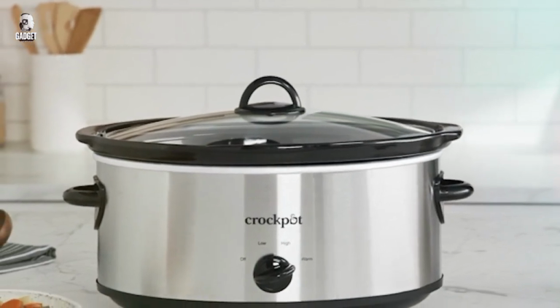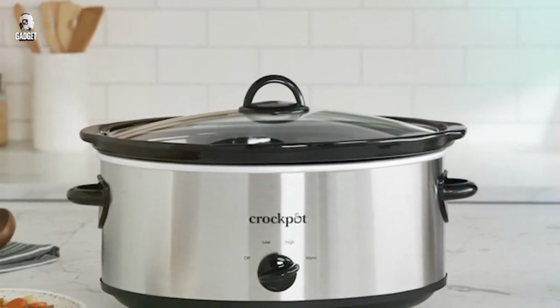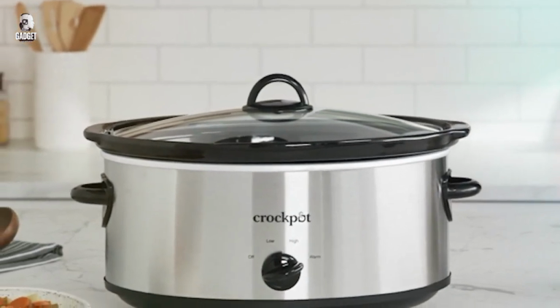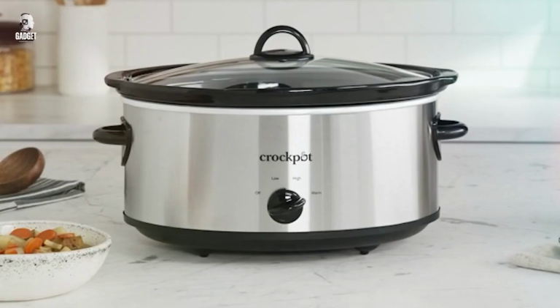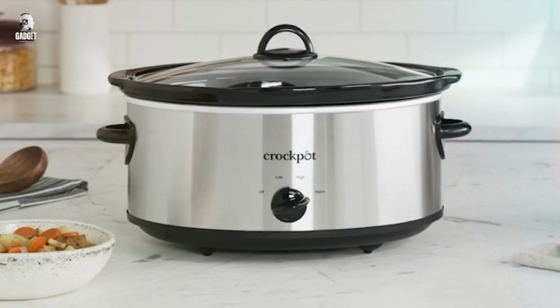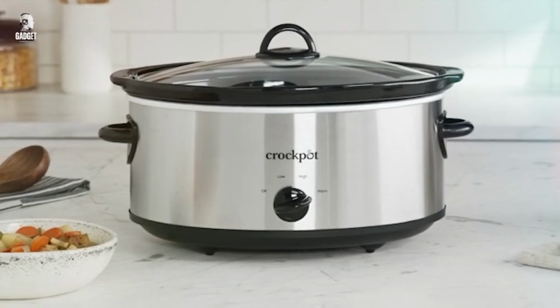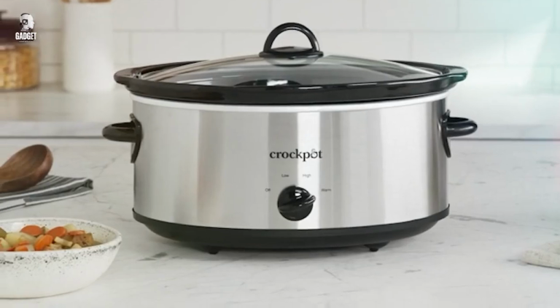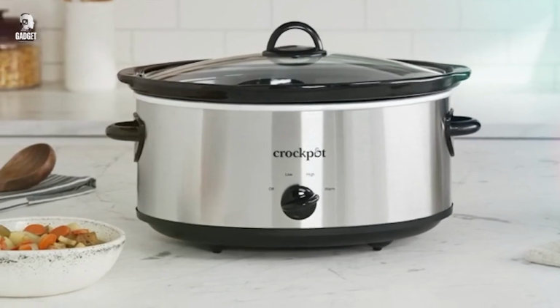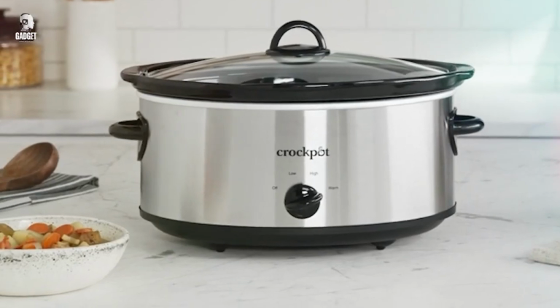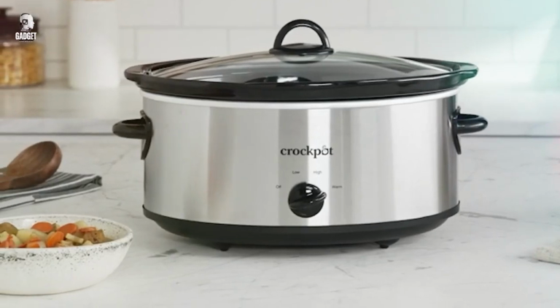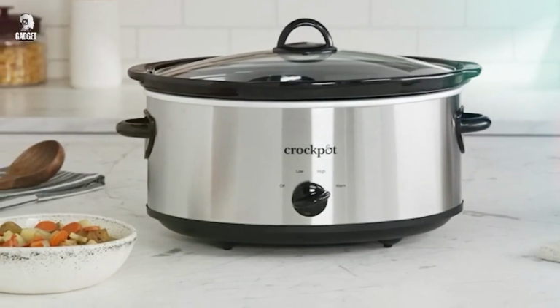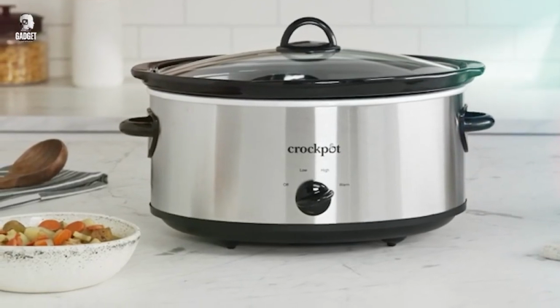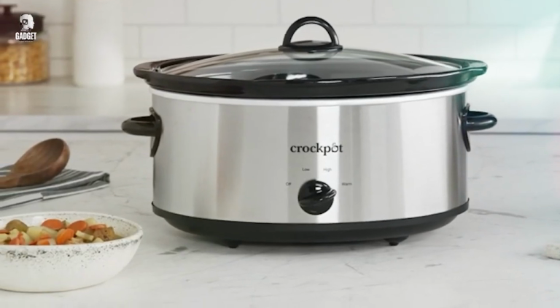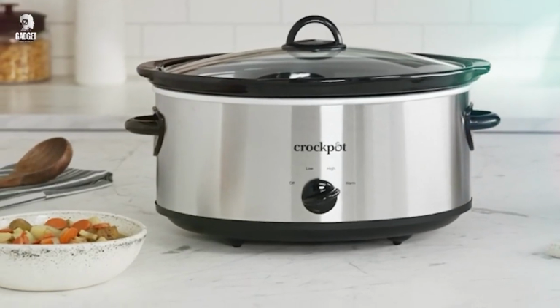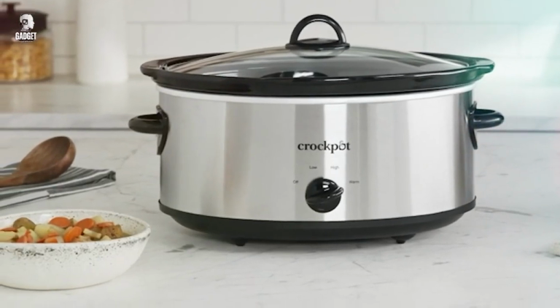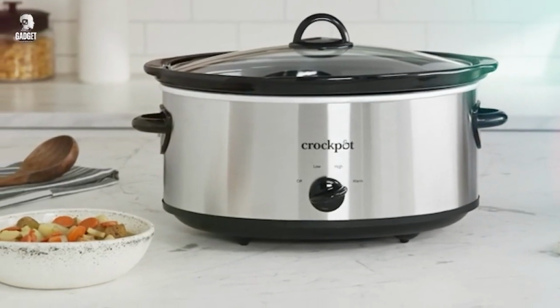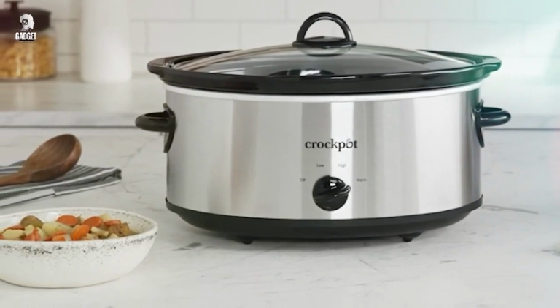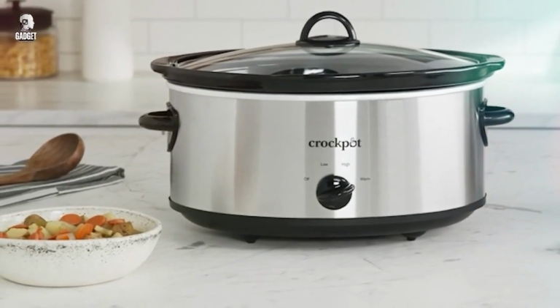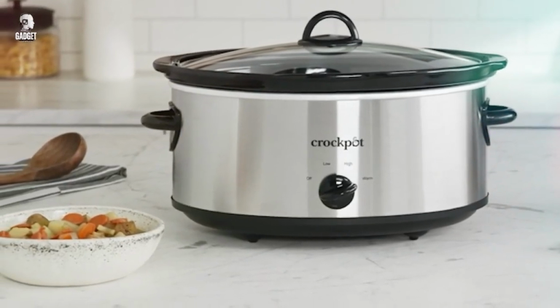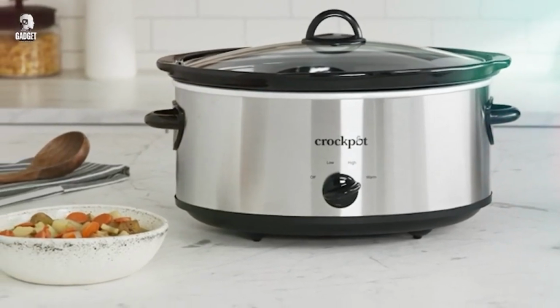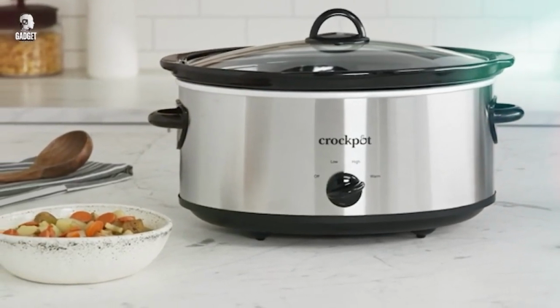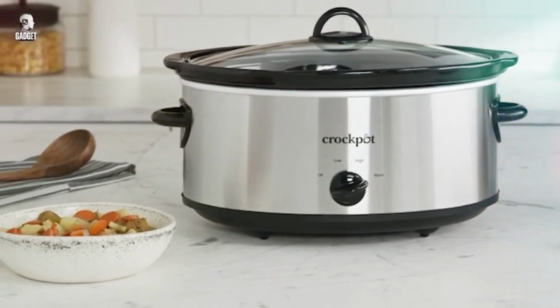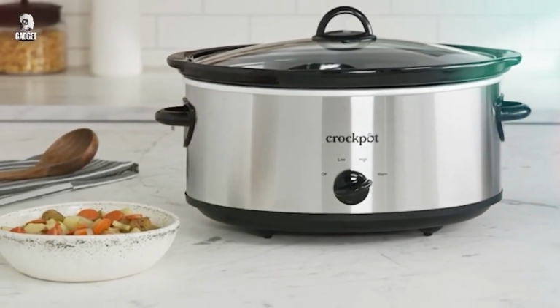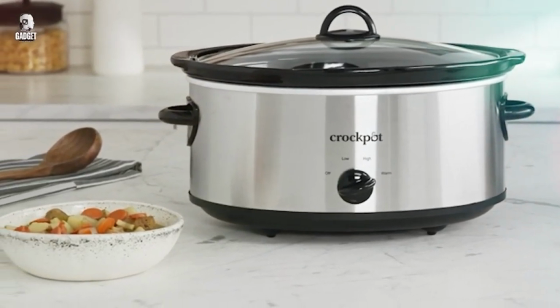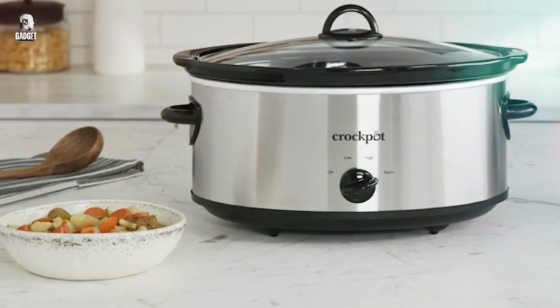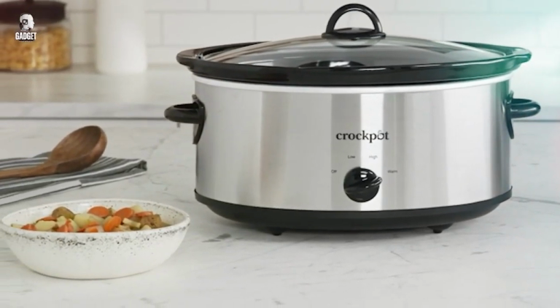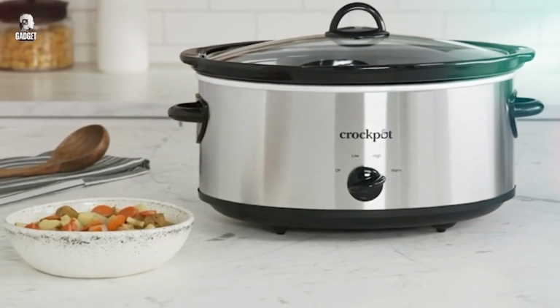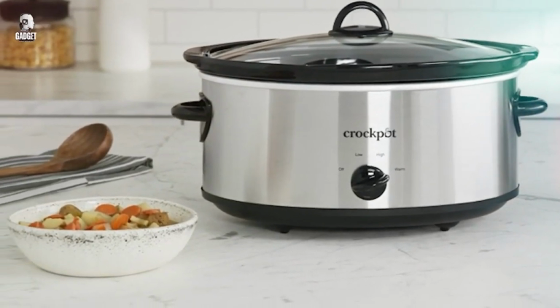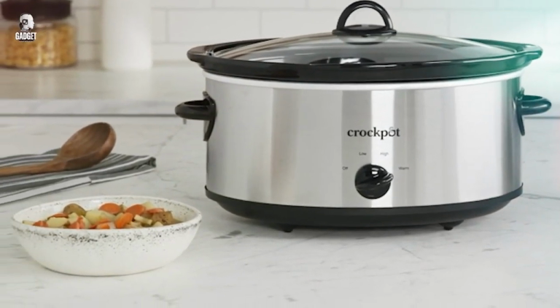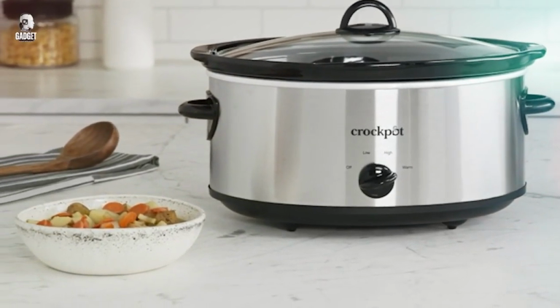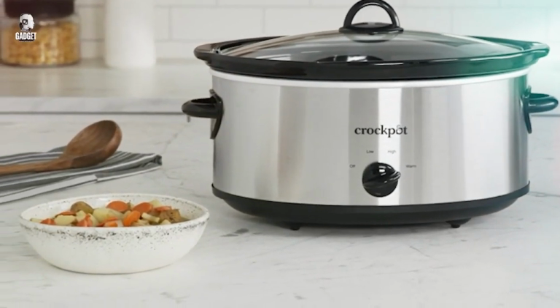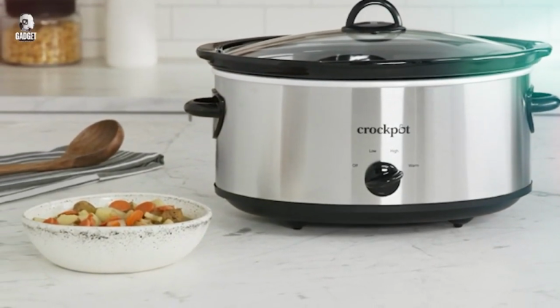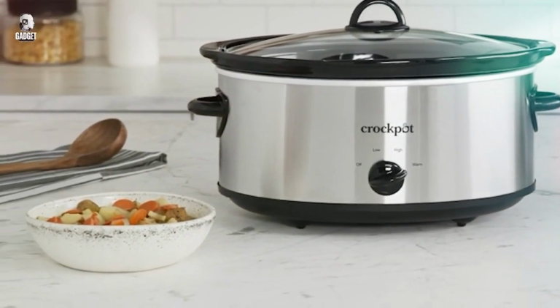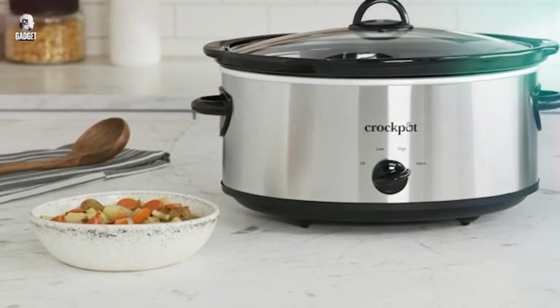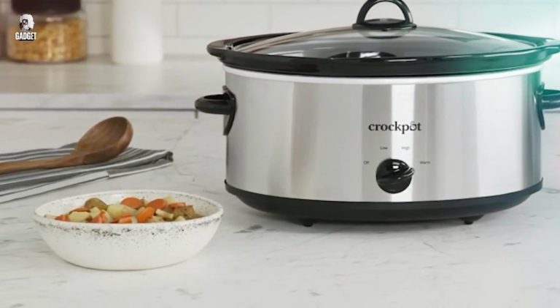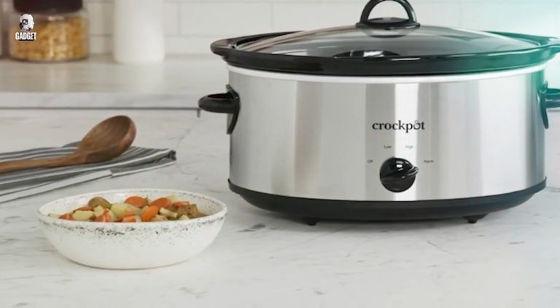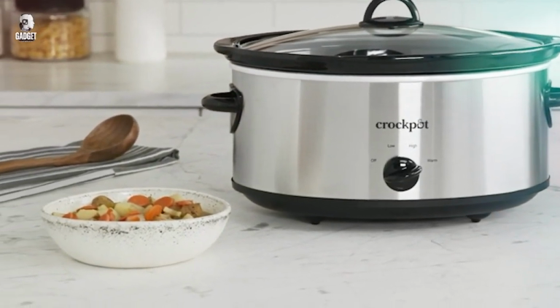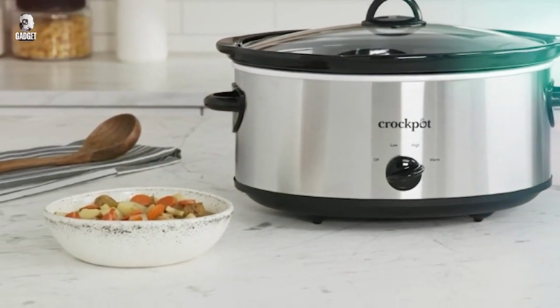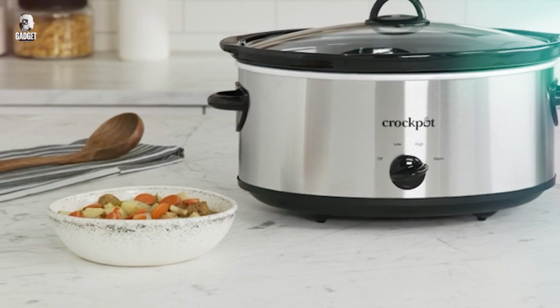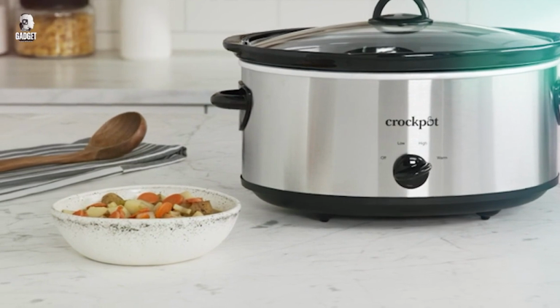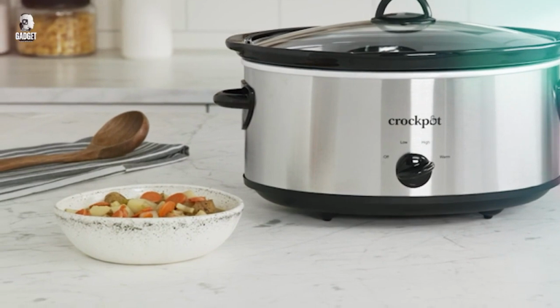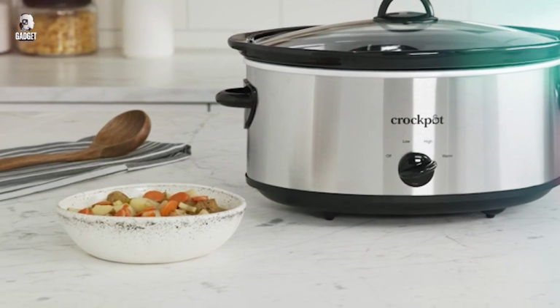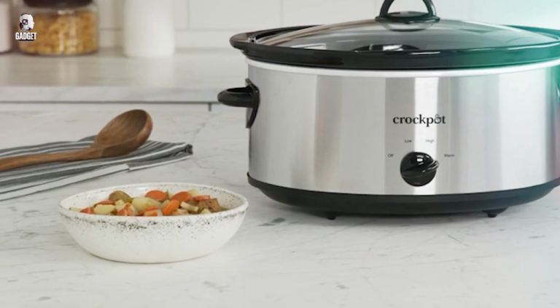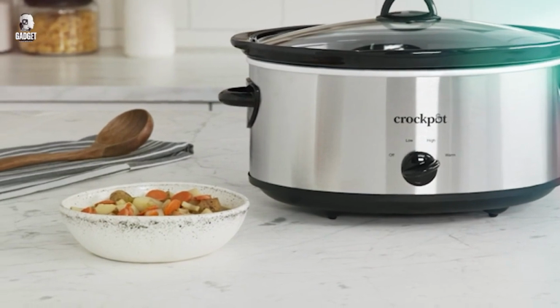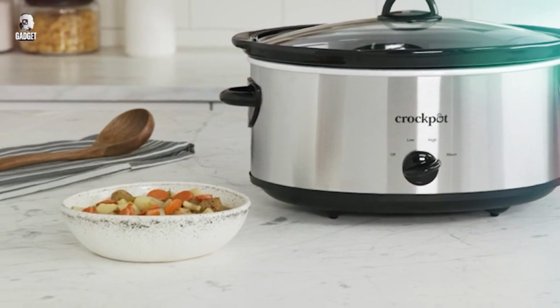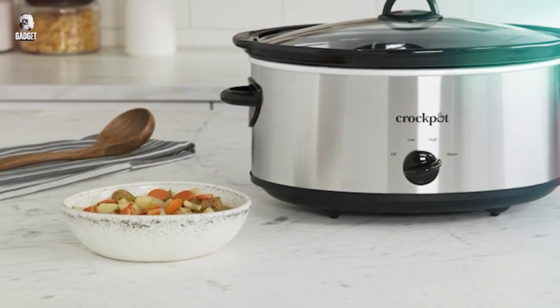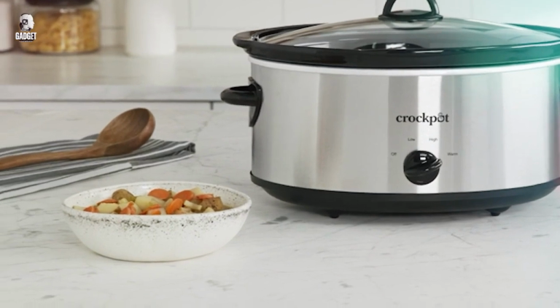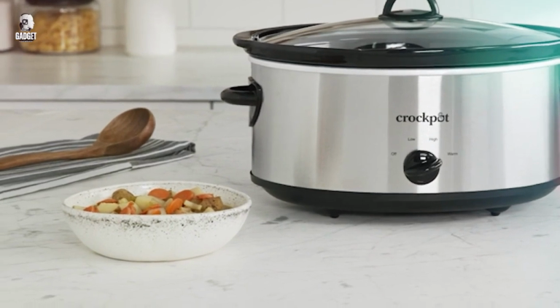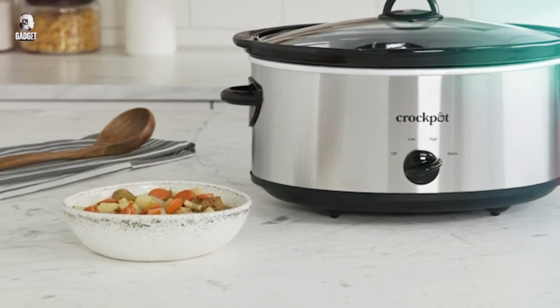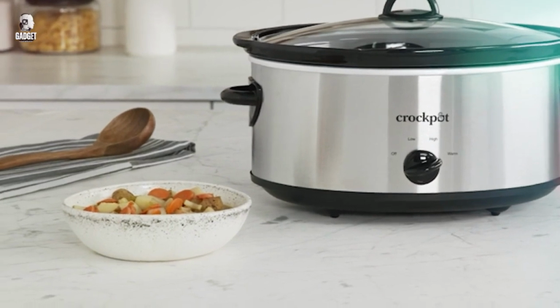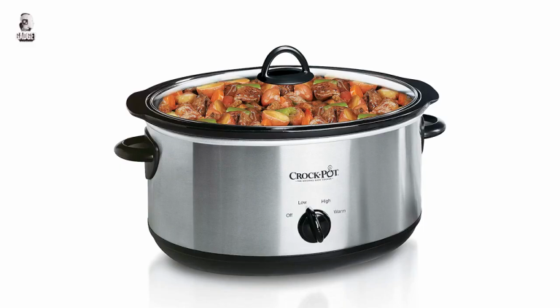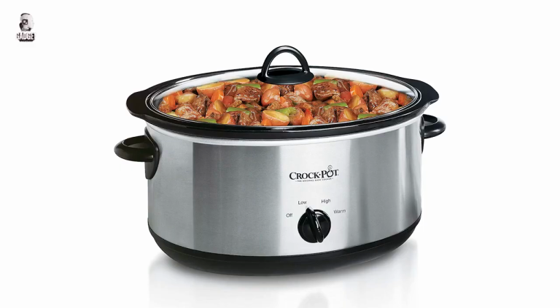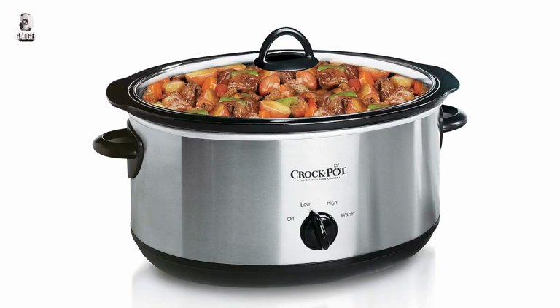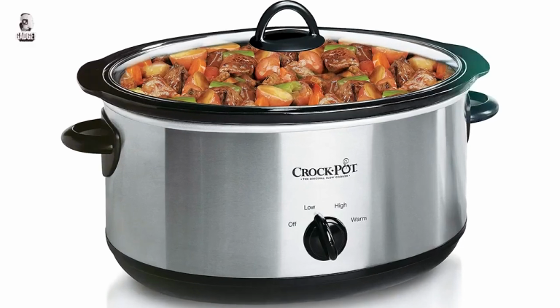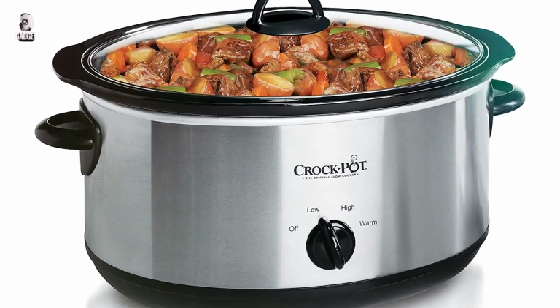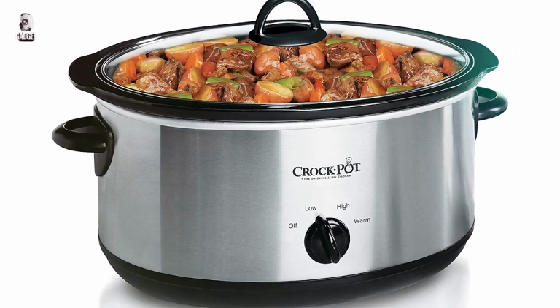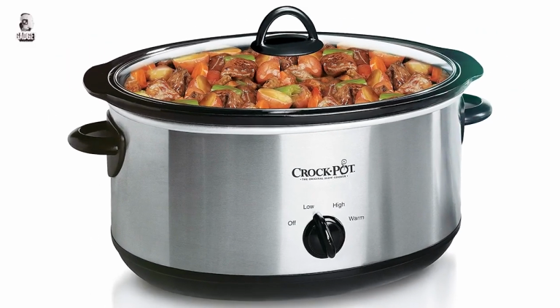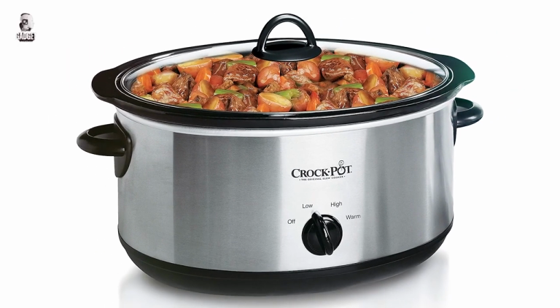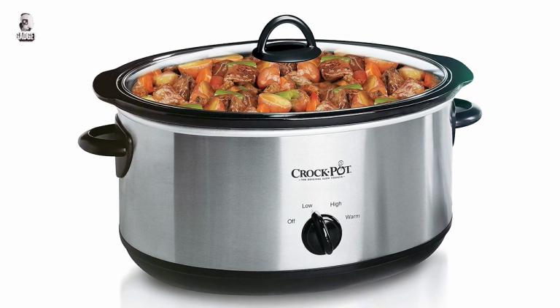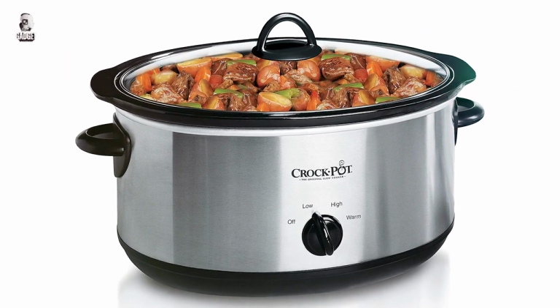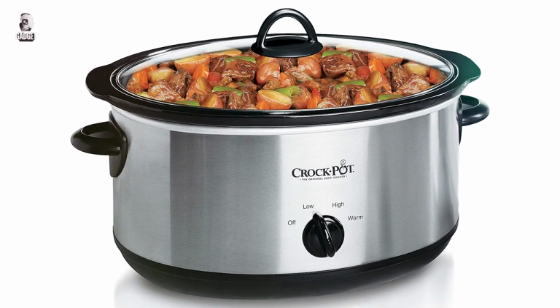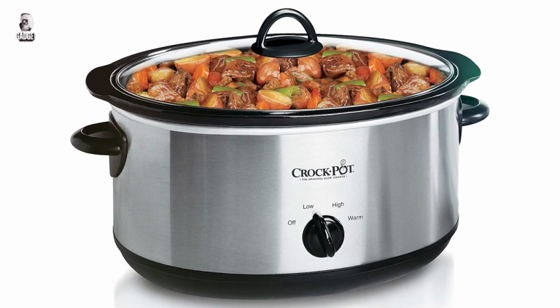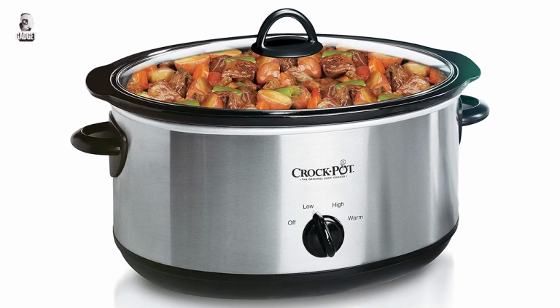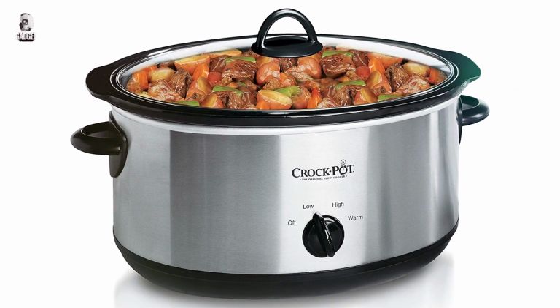The removable stoneware pot is easy to clean and the stainless steel exterior adds a sleek touch to your kitchen. Experience the joy of slow cooking with the Crock-Pot 7-Quart Oval Manual Slow Cooker, making mealtime a breeze.